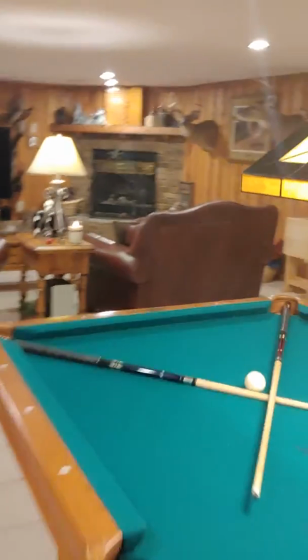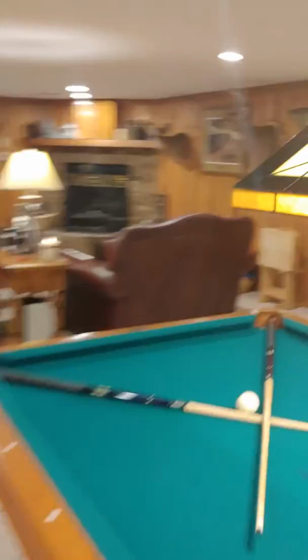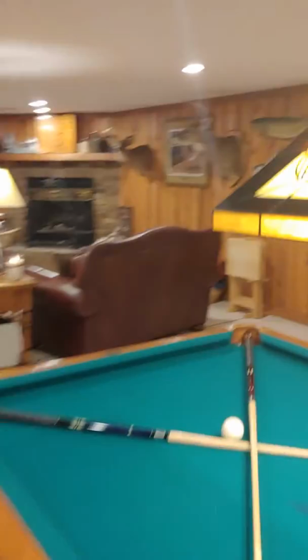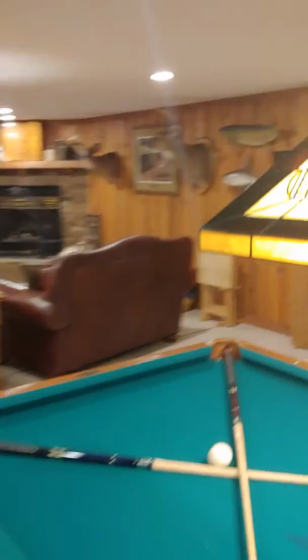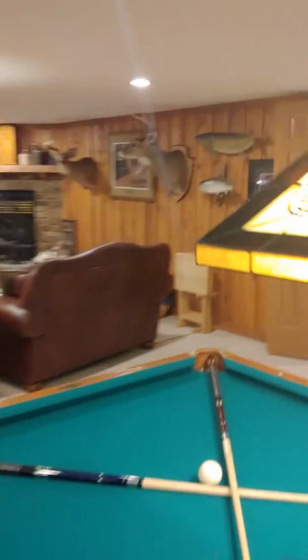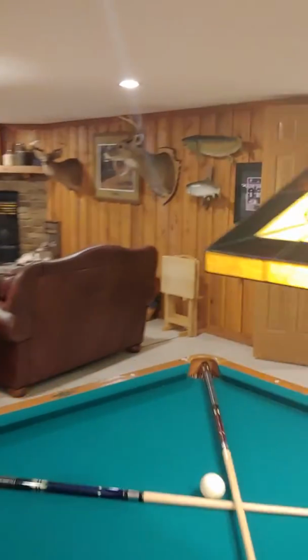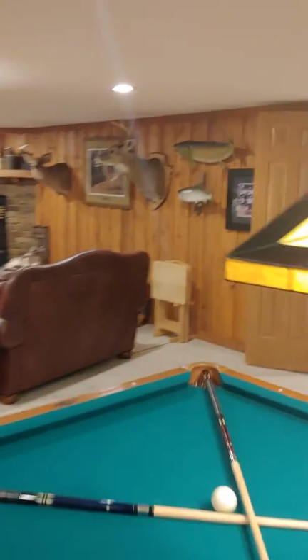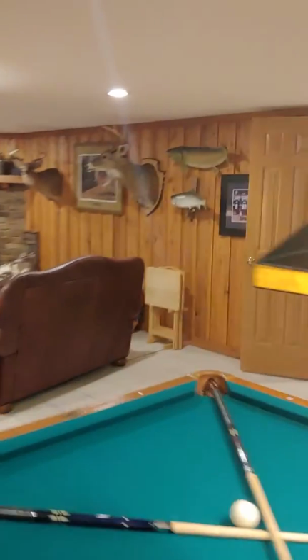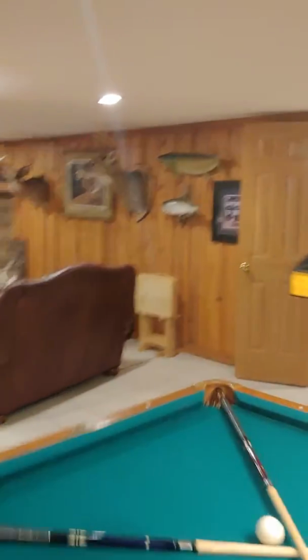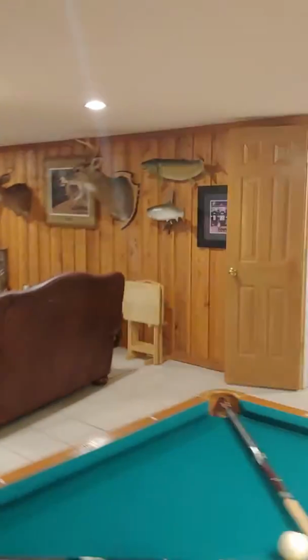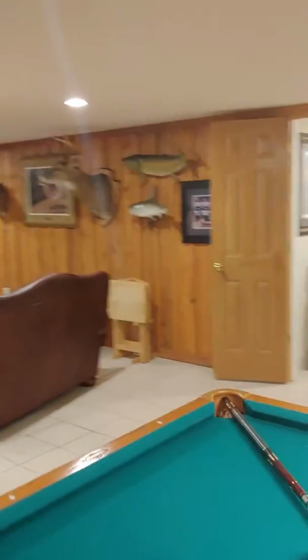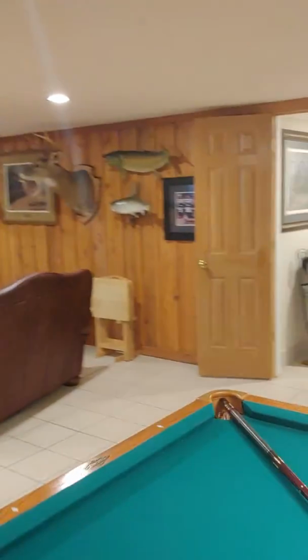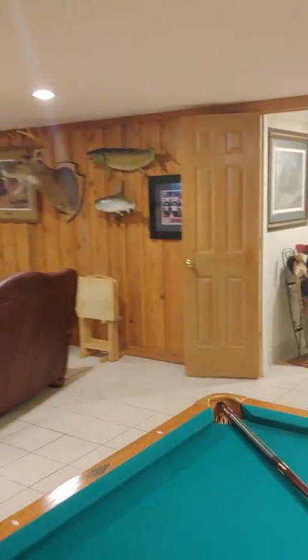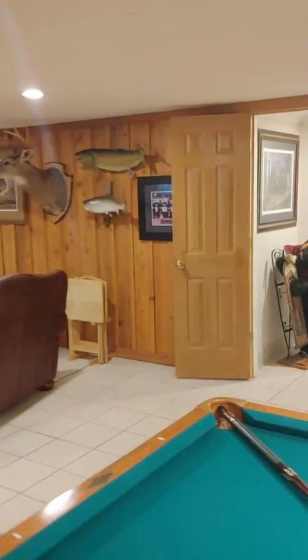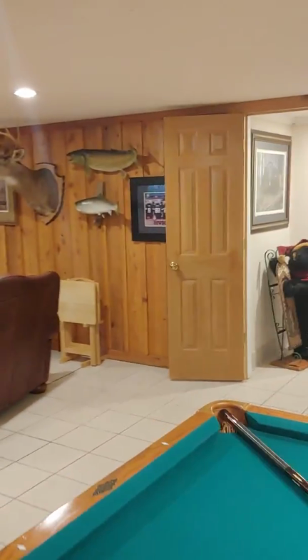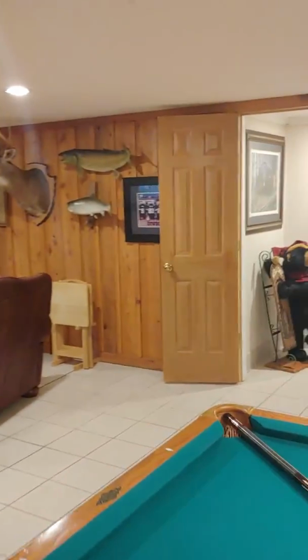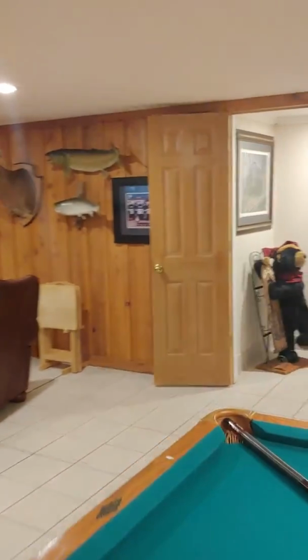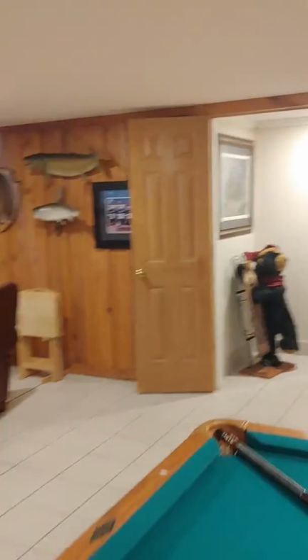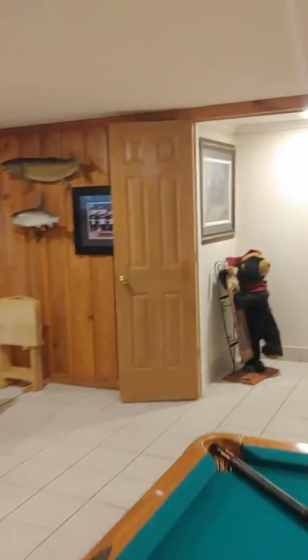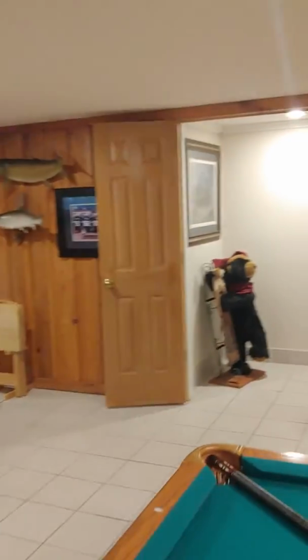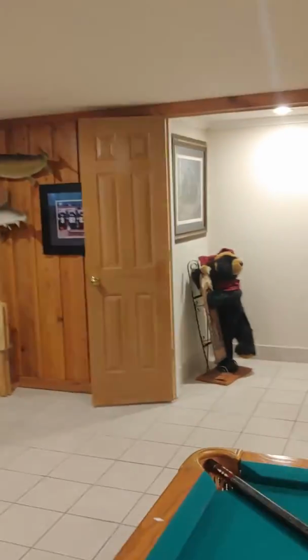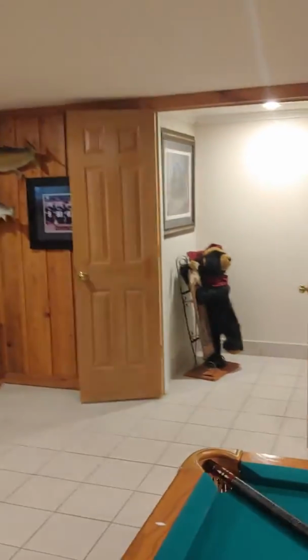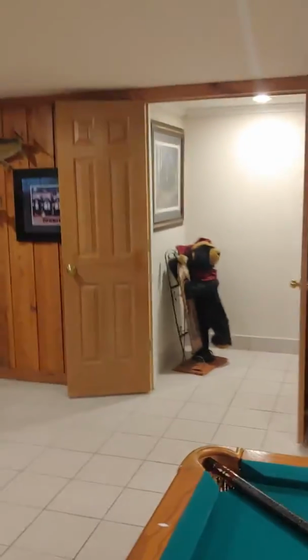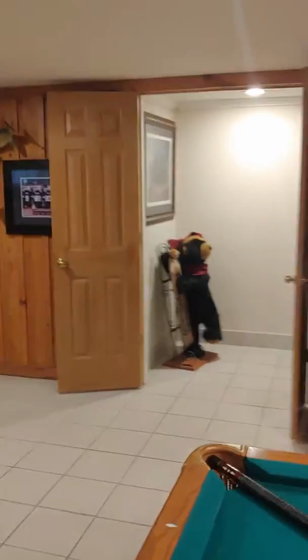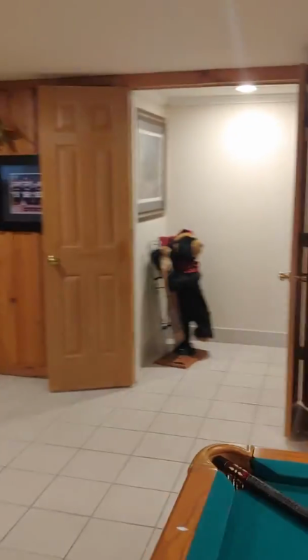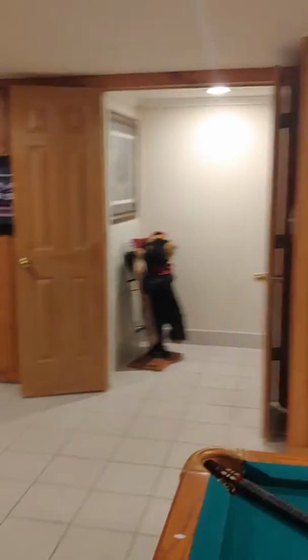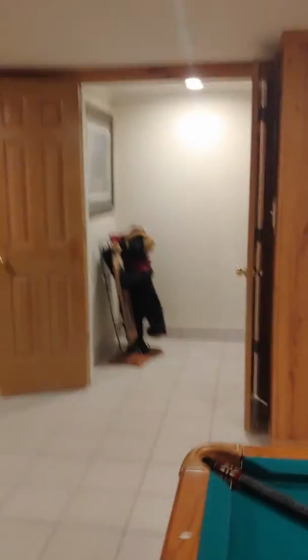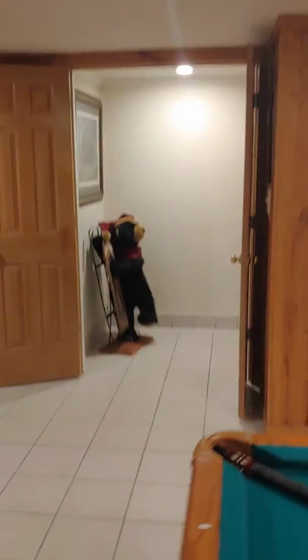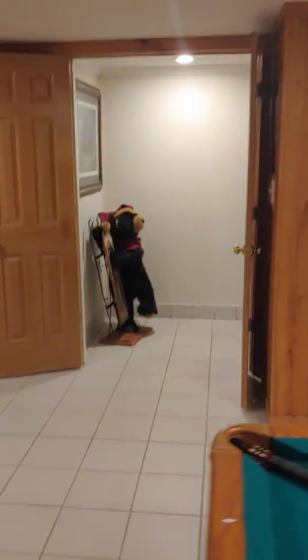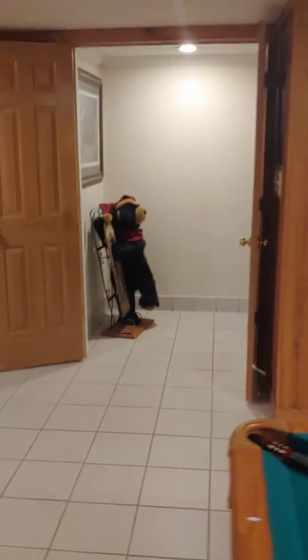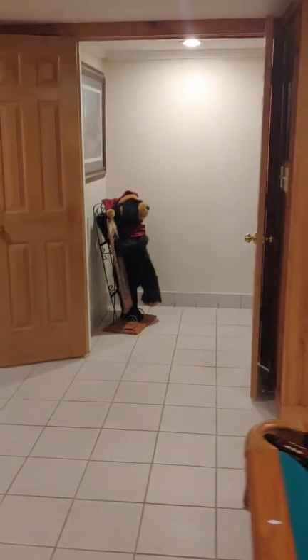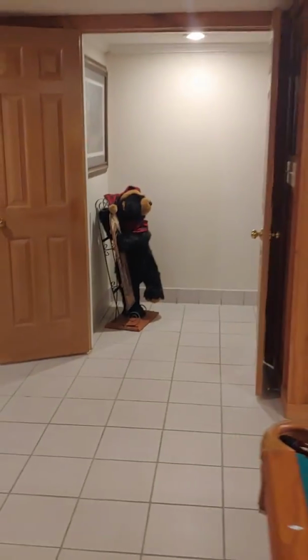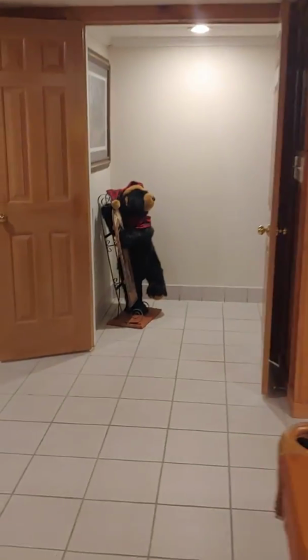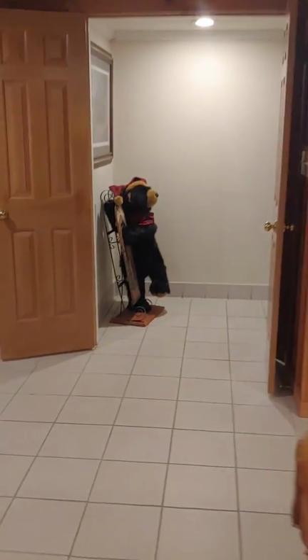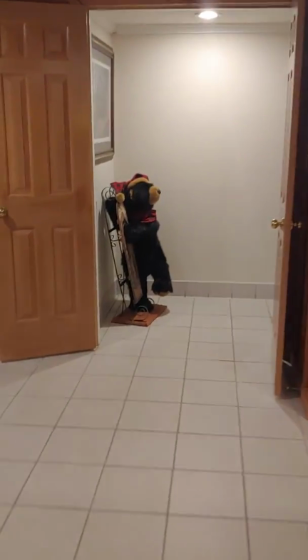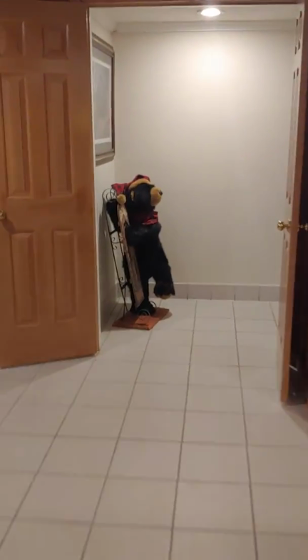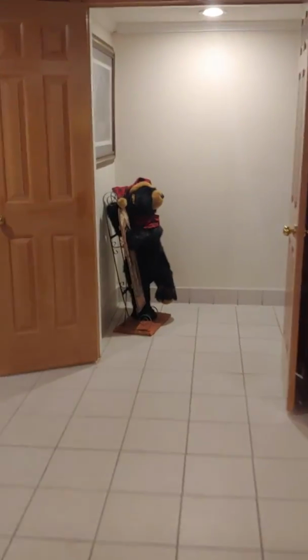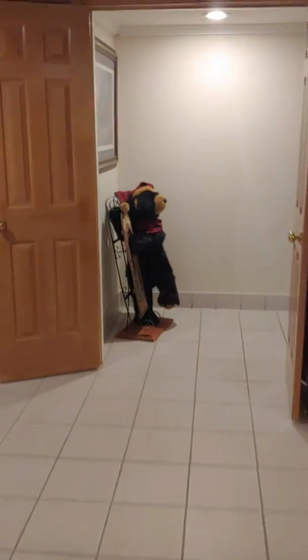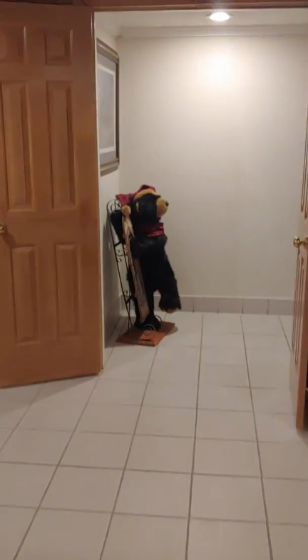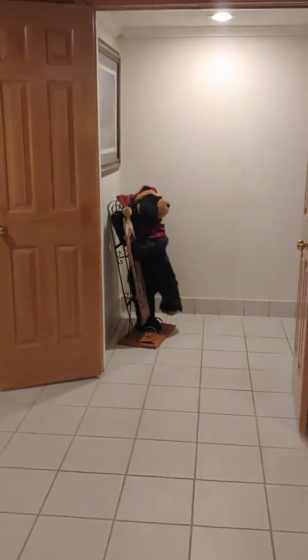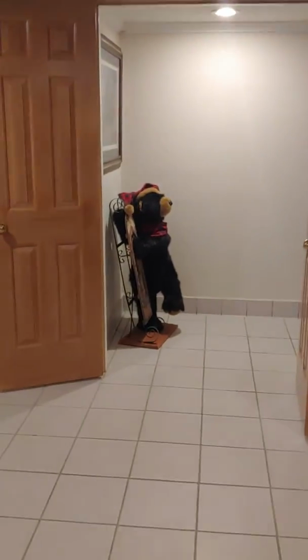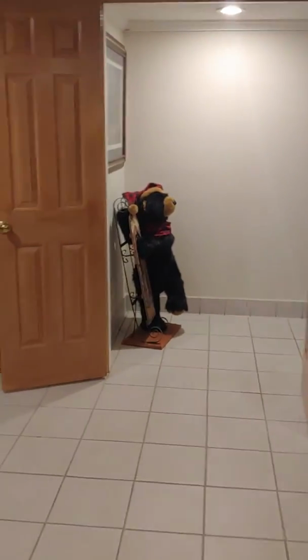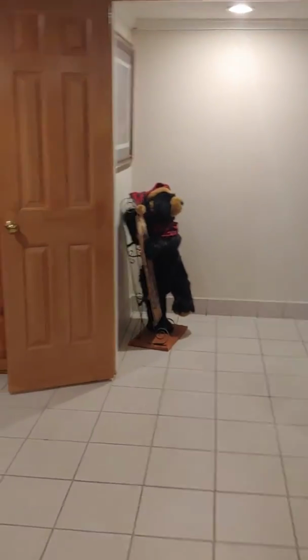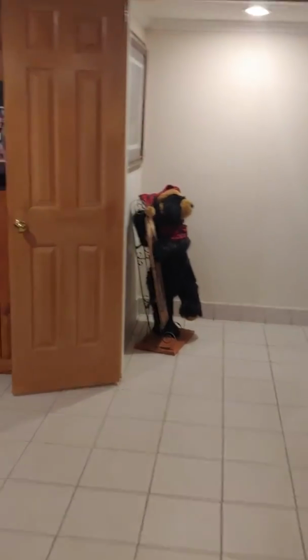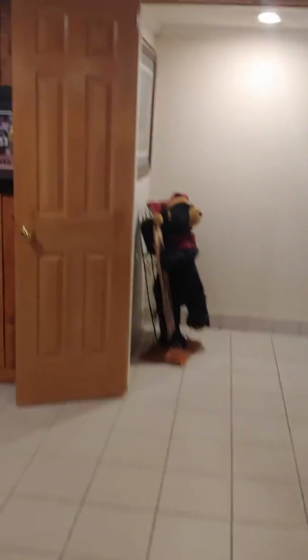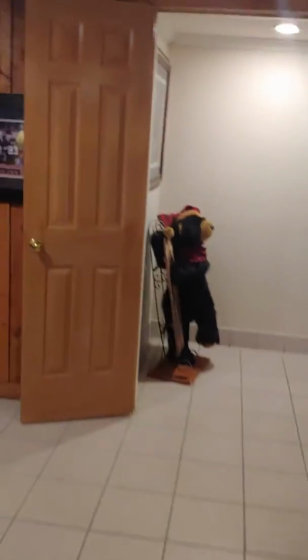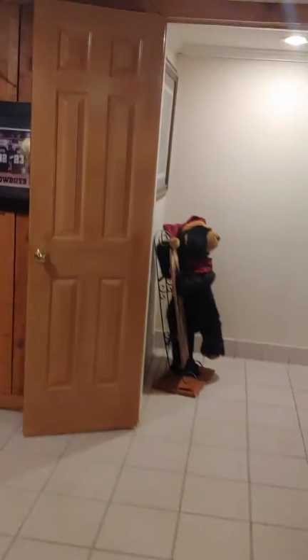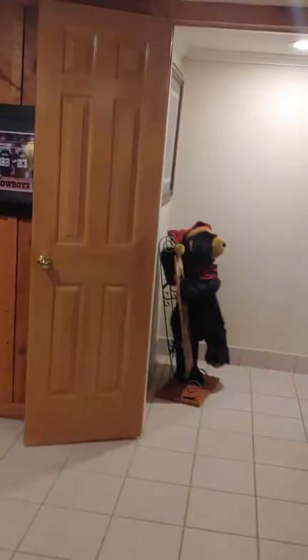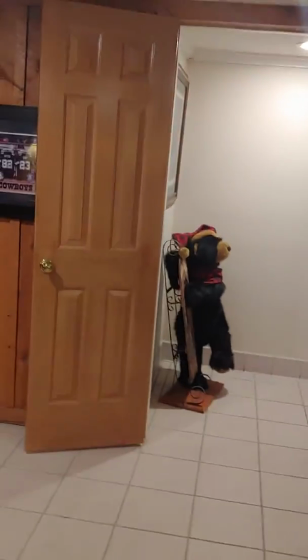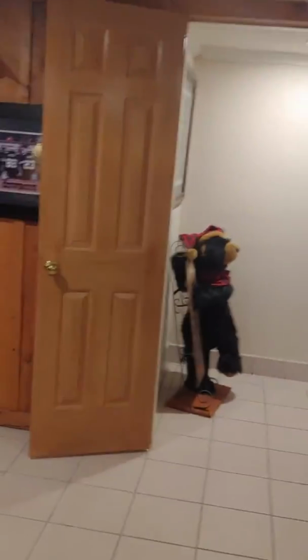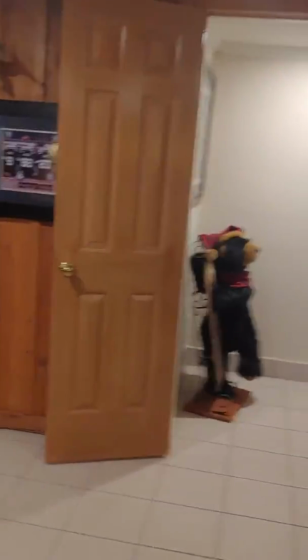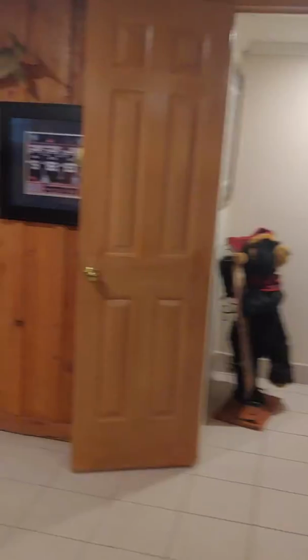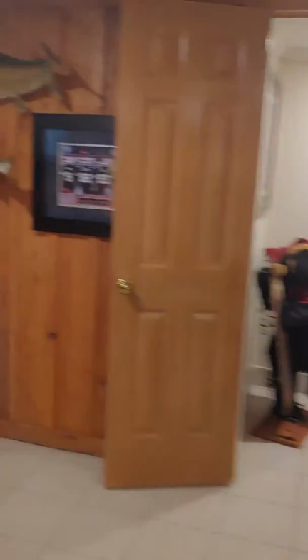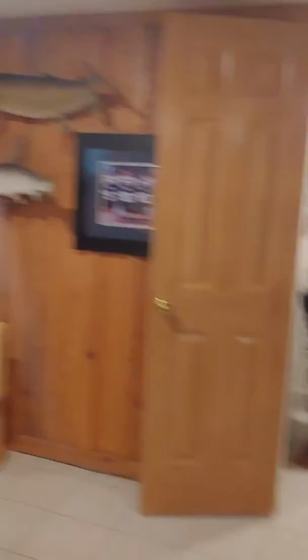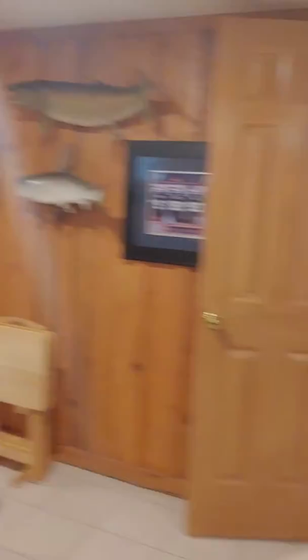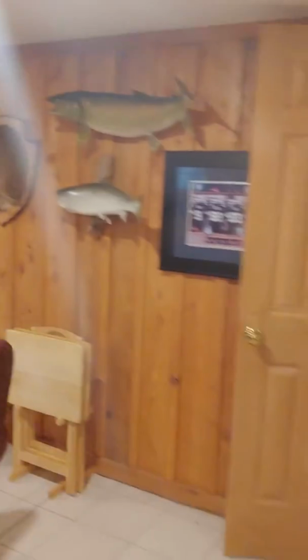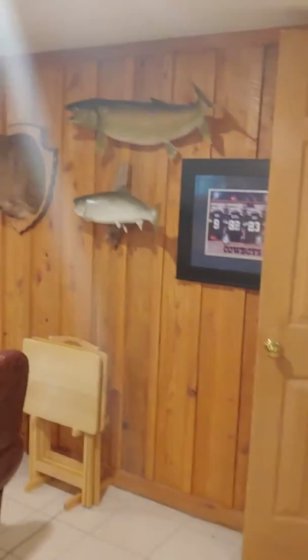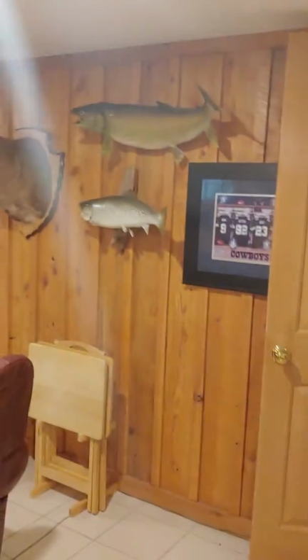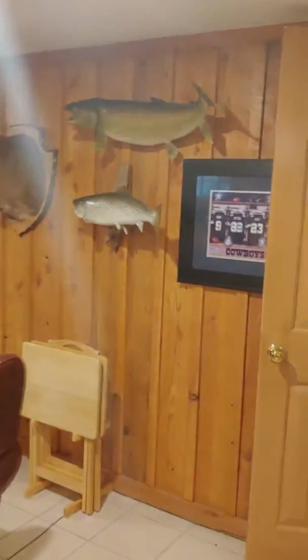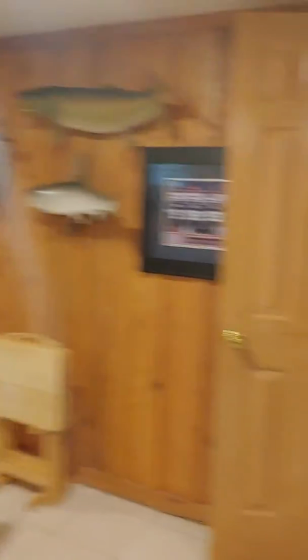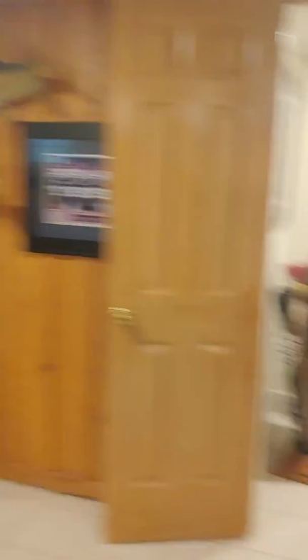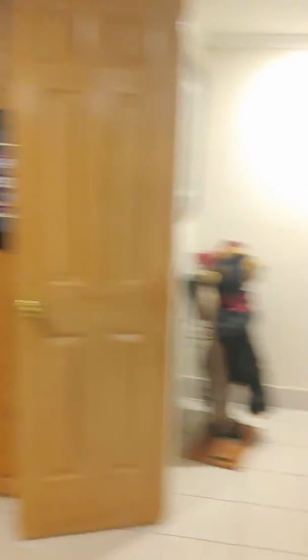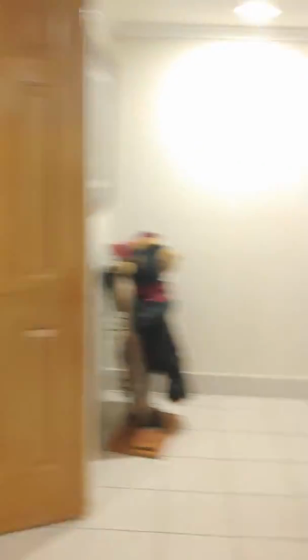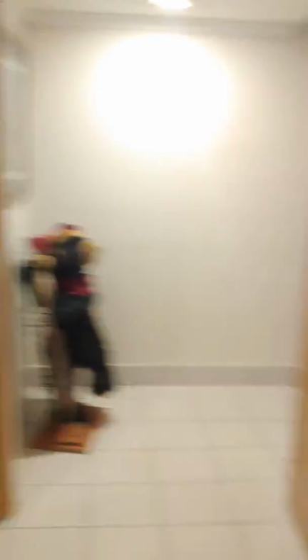Is that just a closet? Yes. More storage — tons of storage space, which is great.